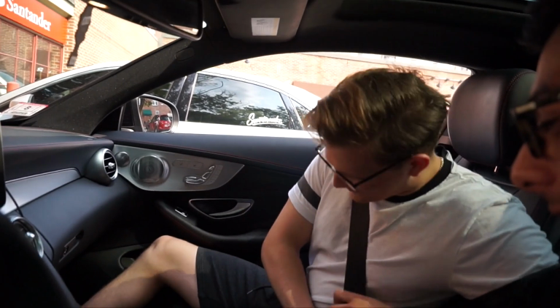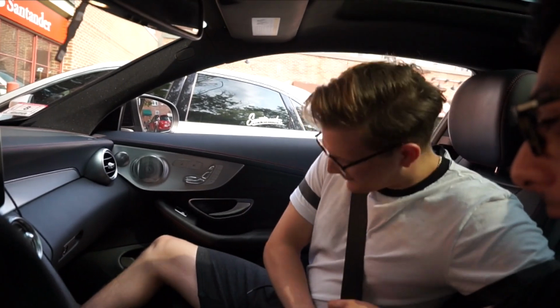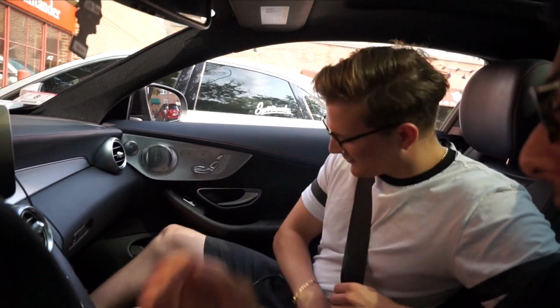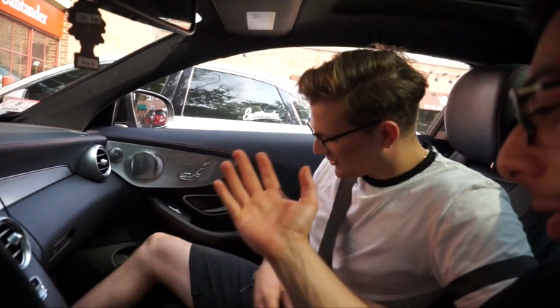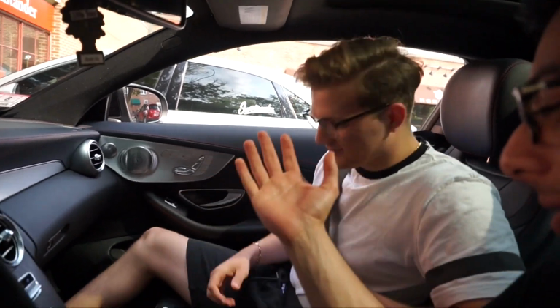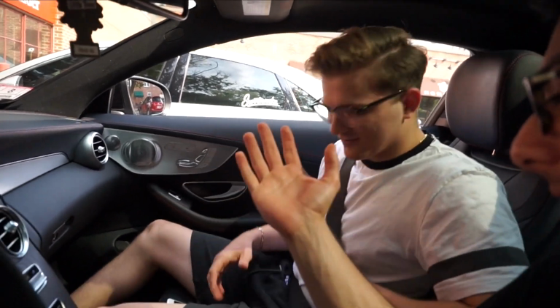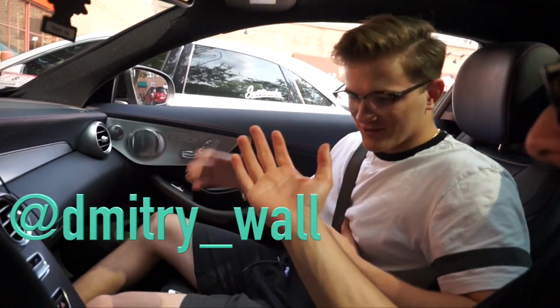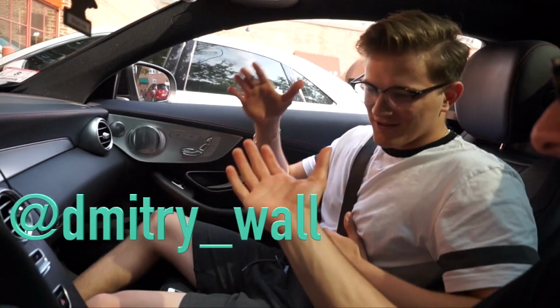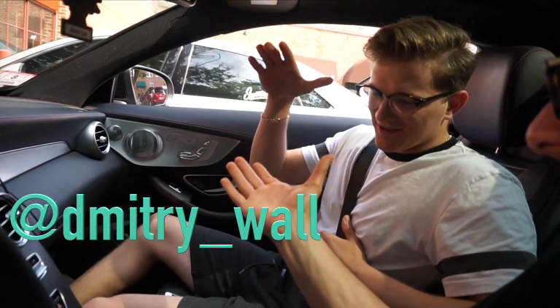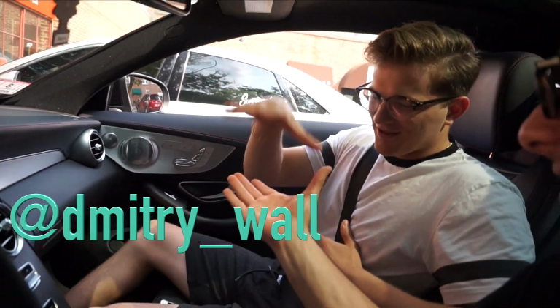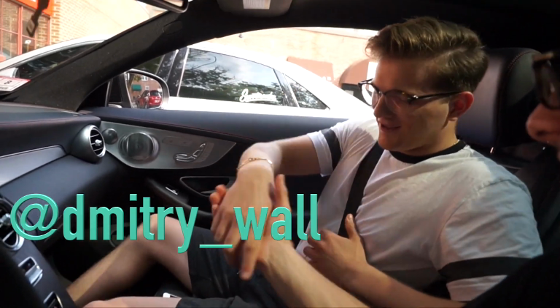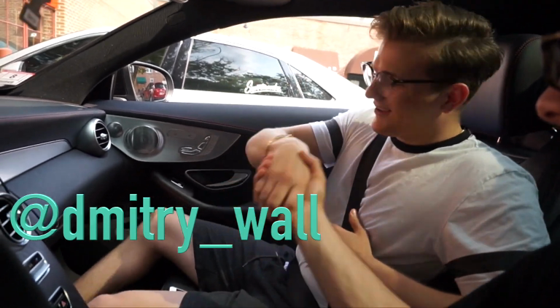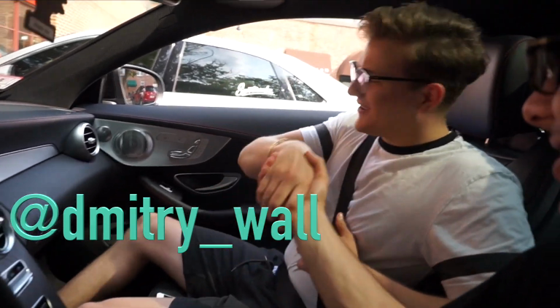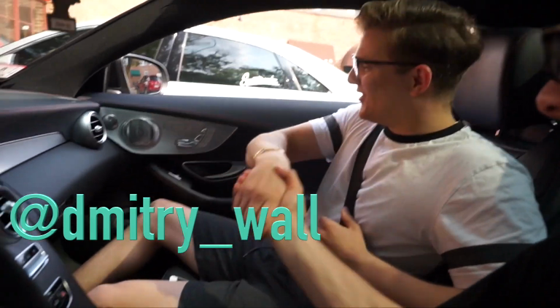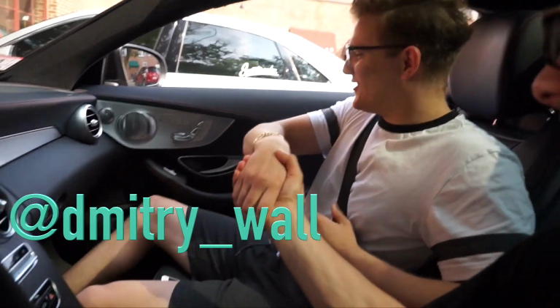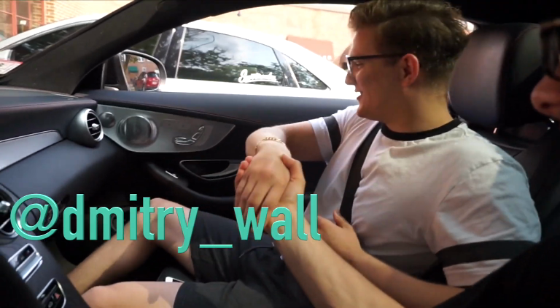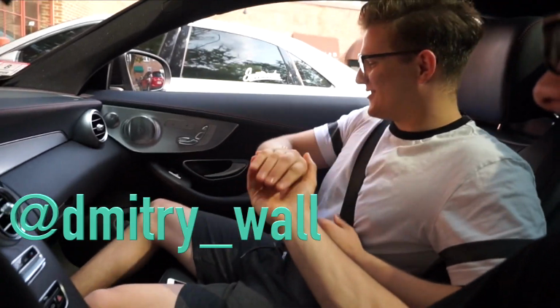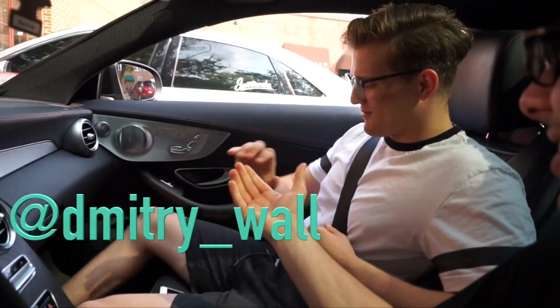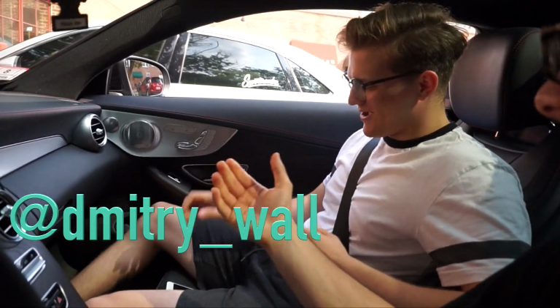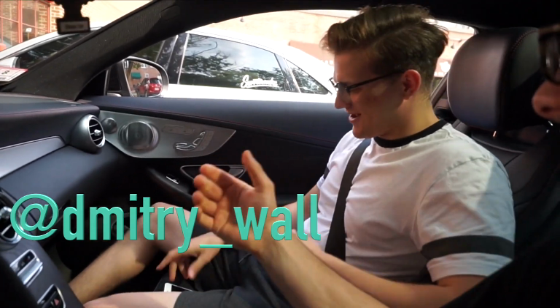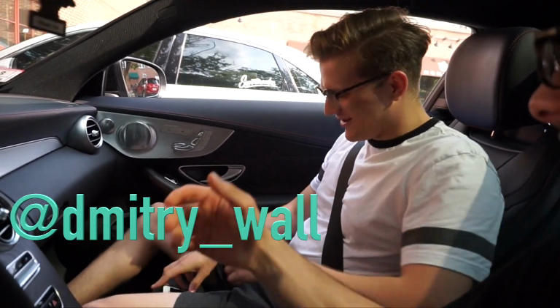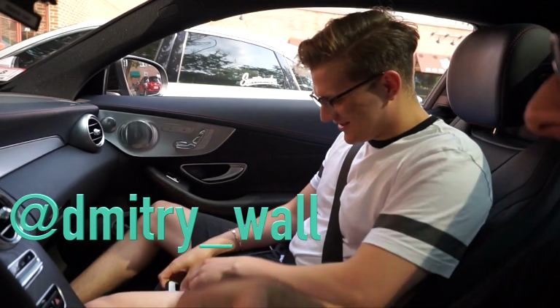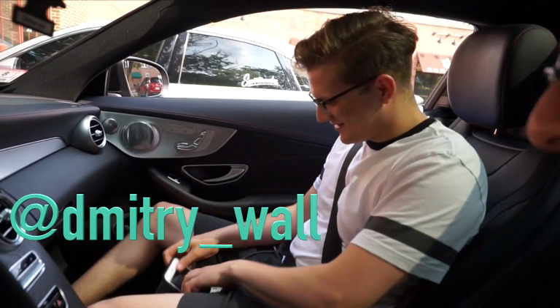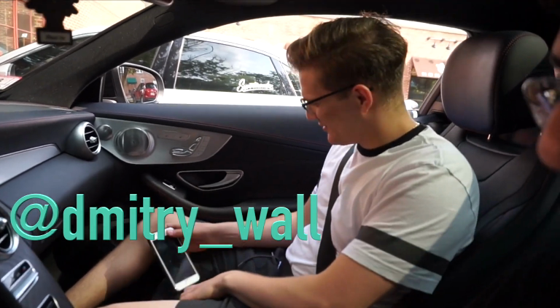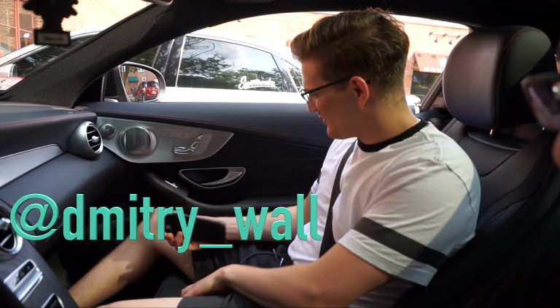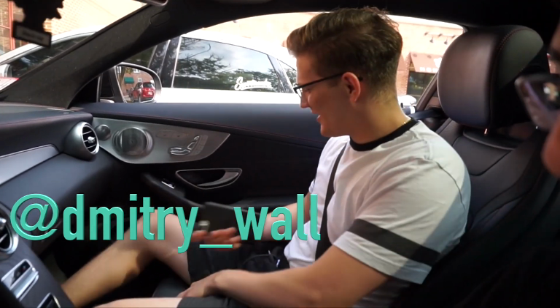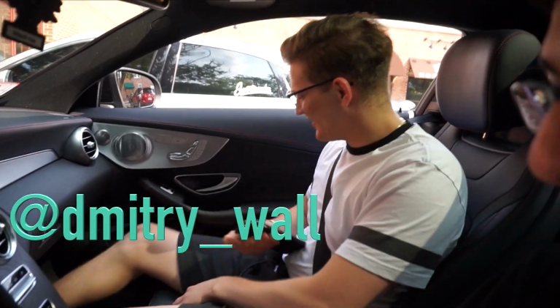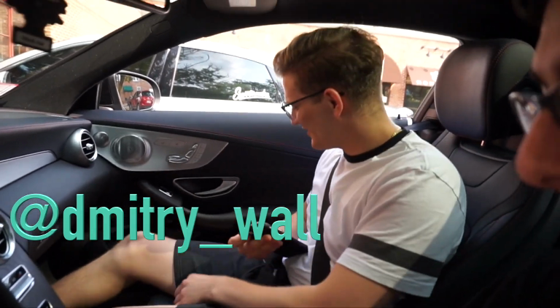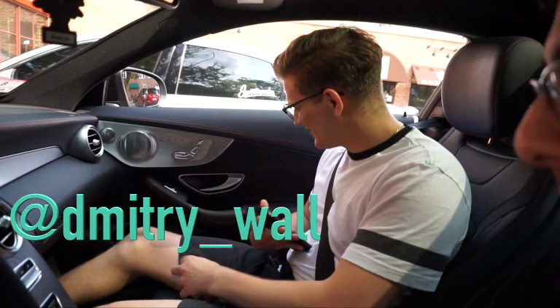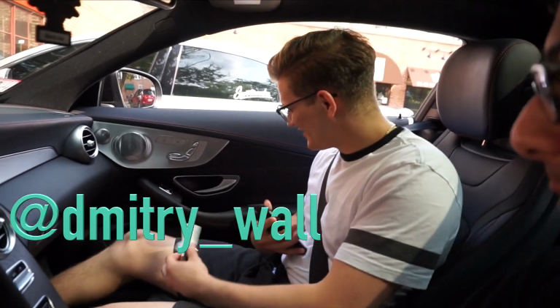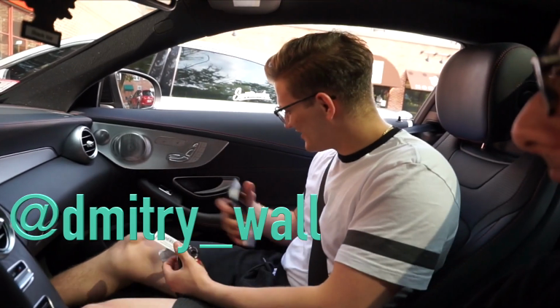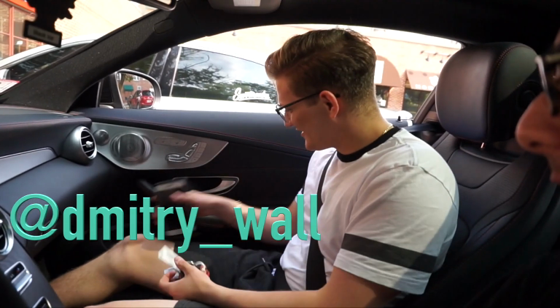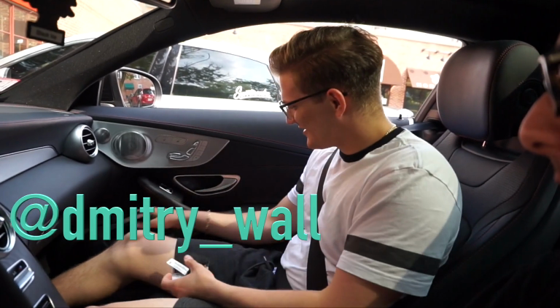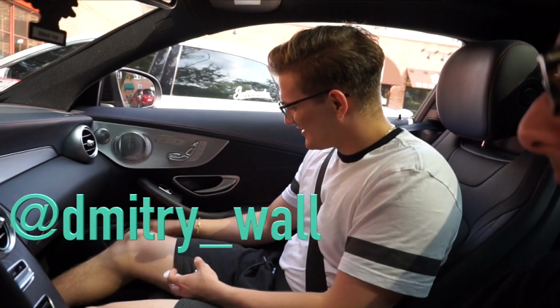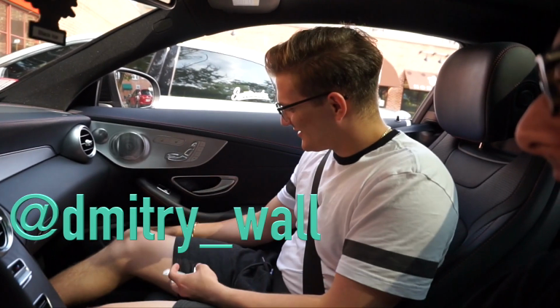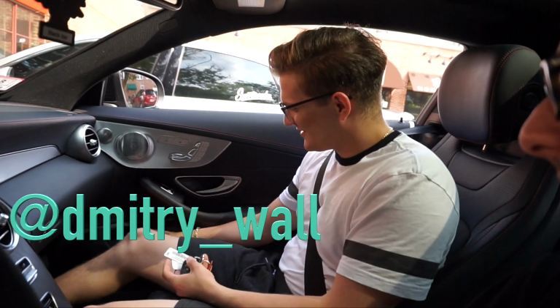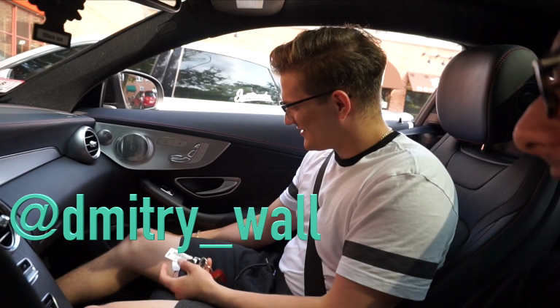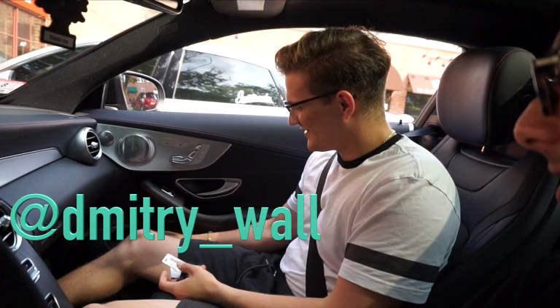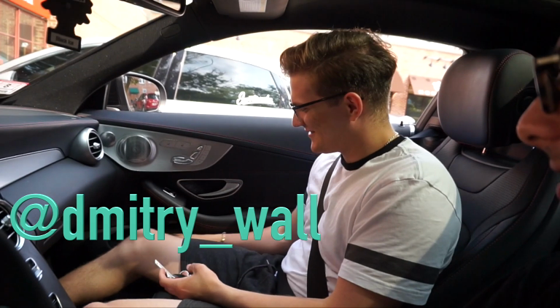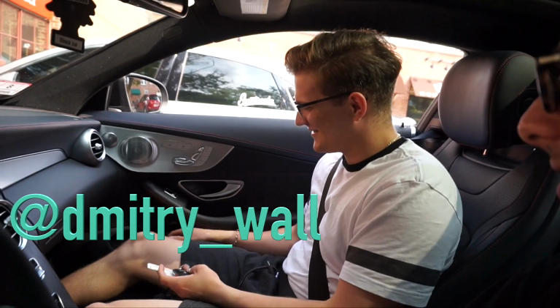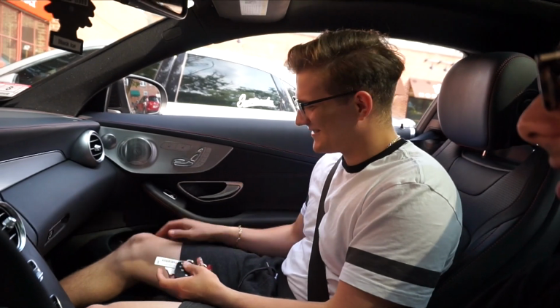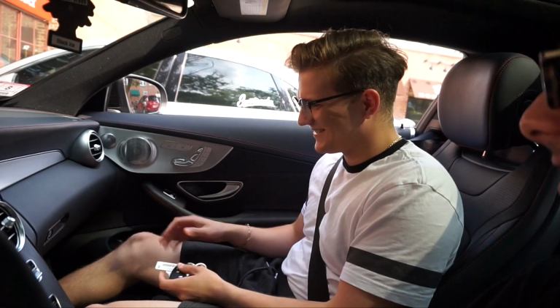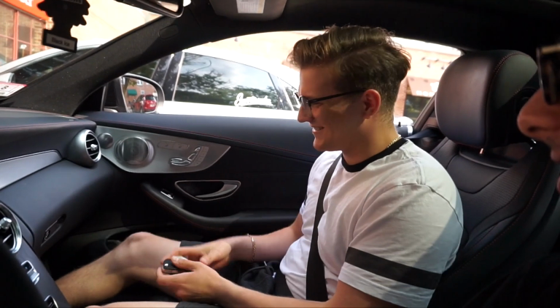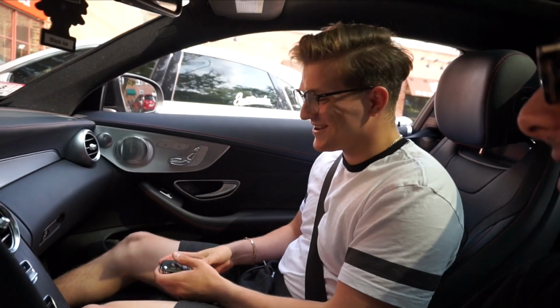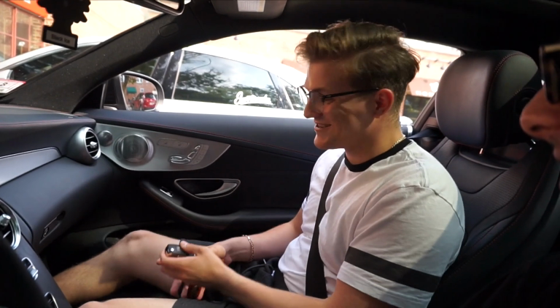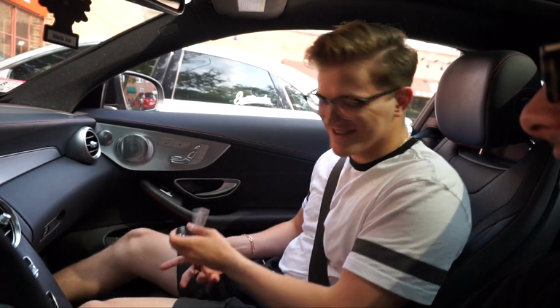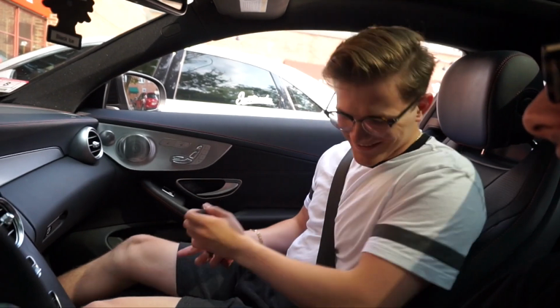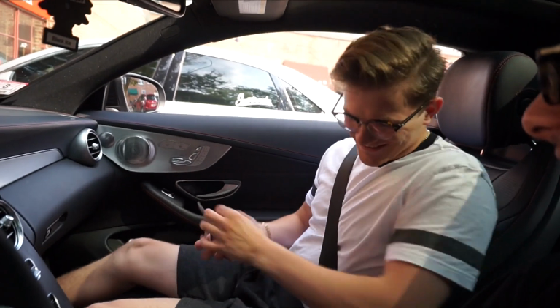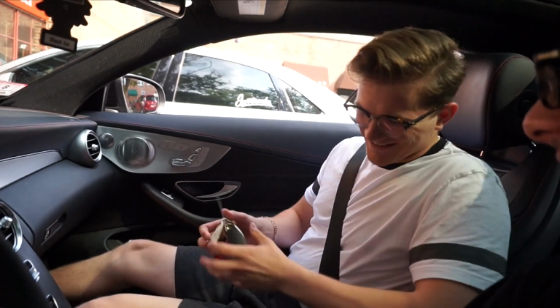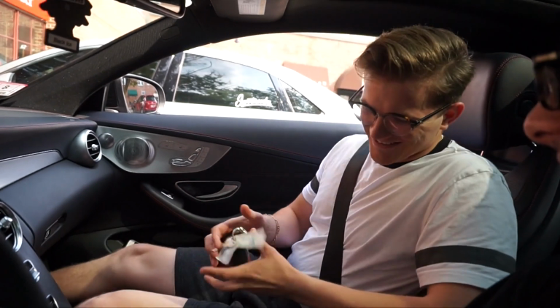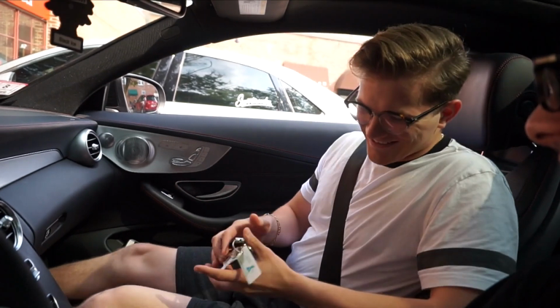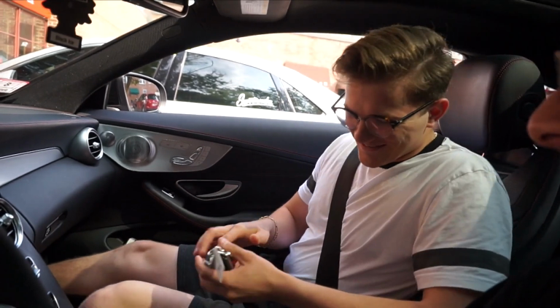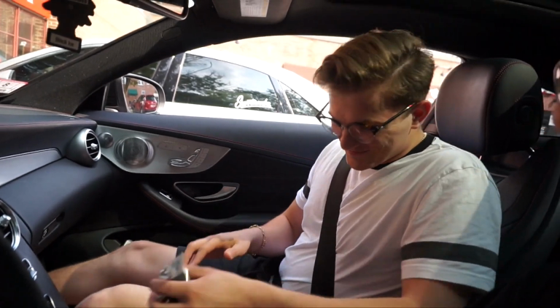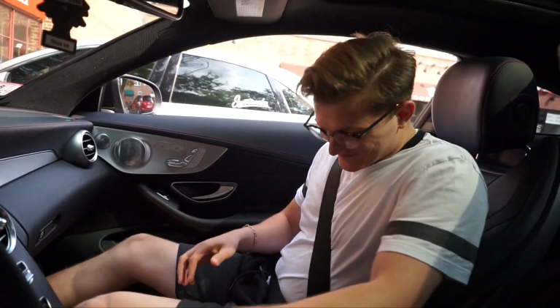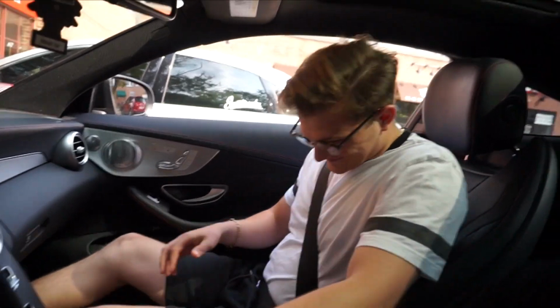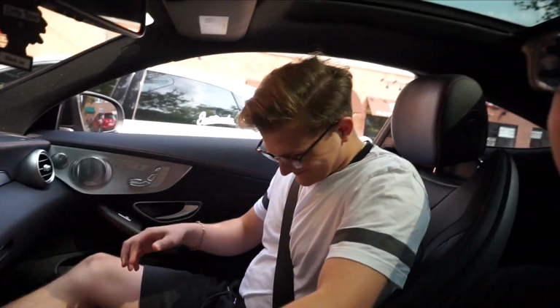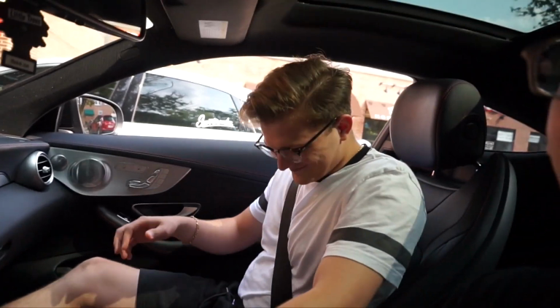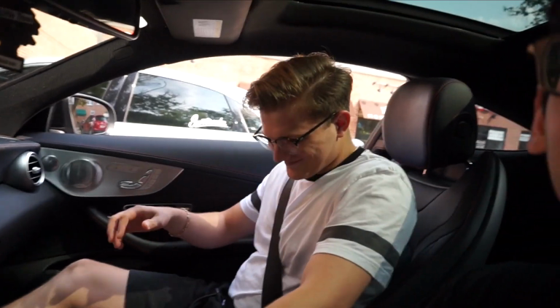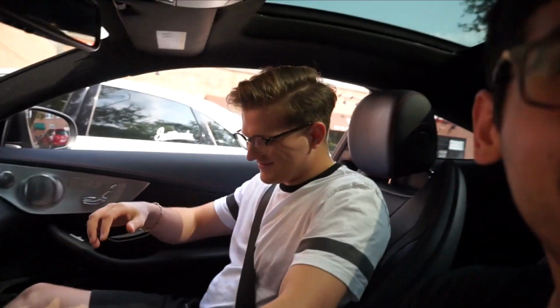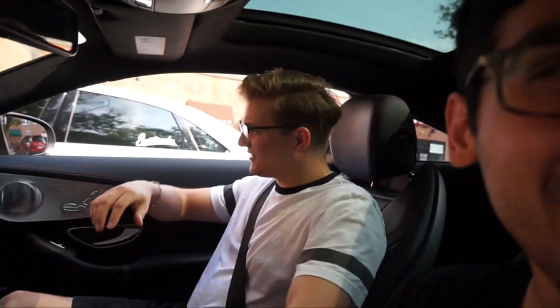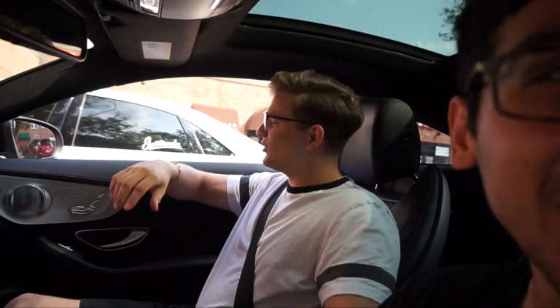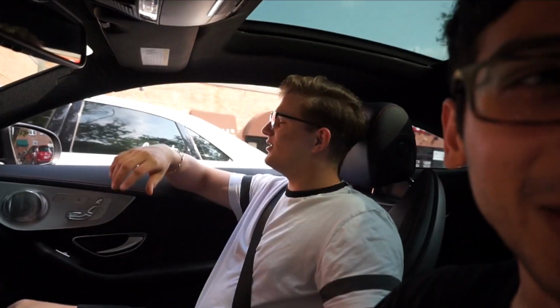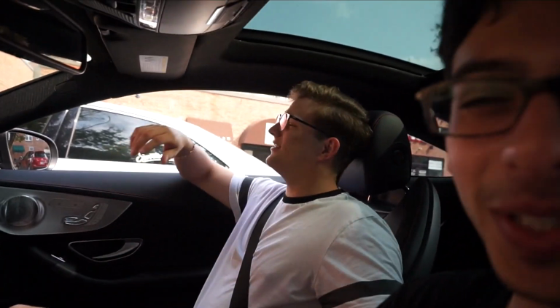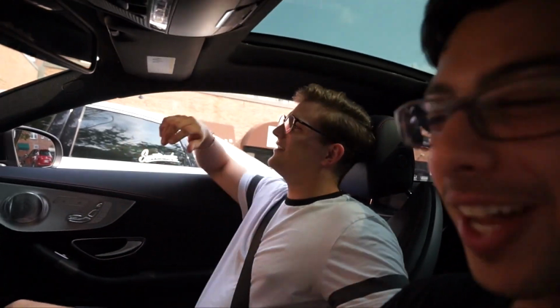How are you? Not bad. How's the patio coming? Not done. Not done? It's okay.